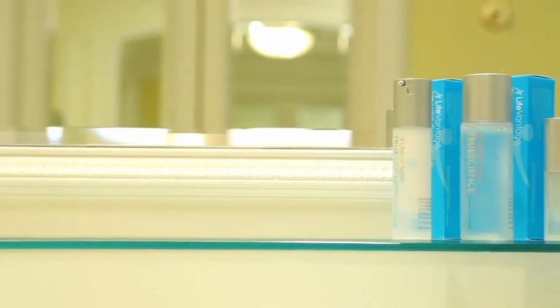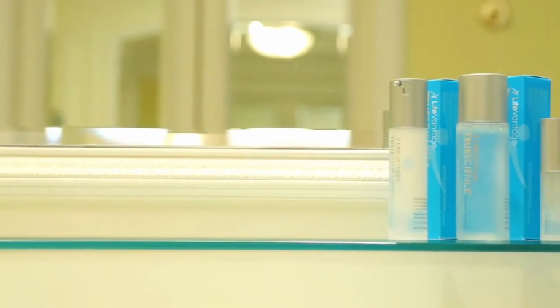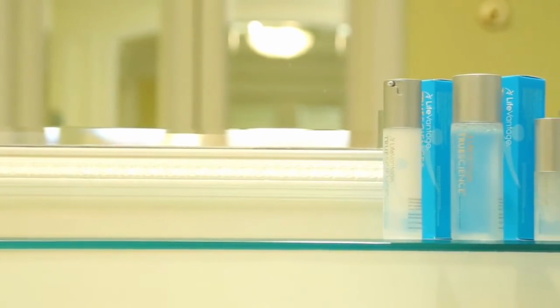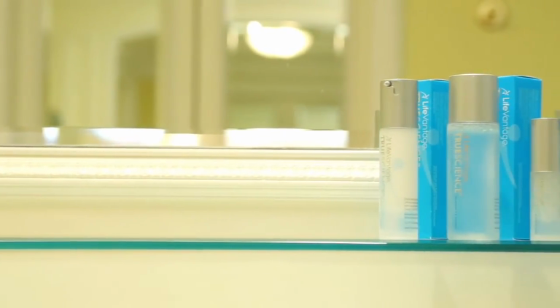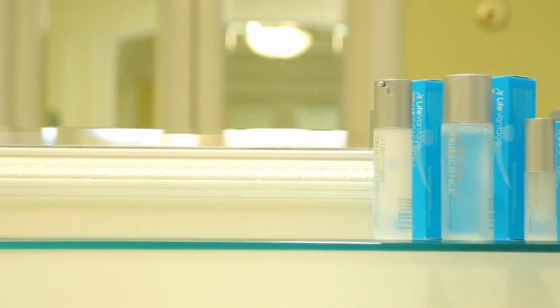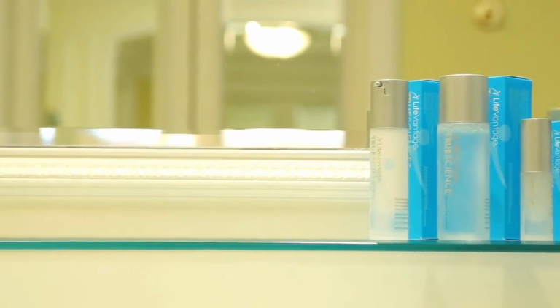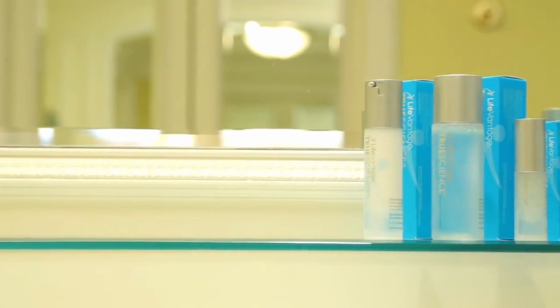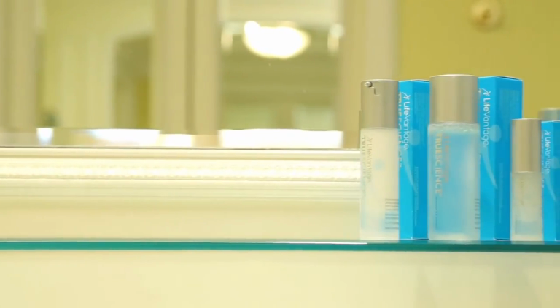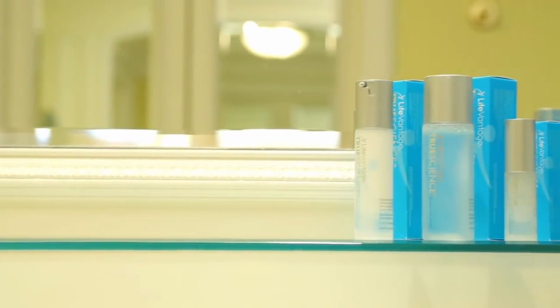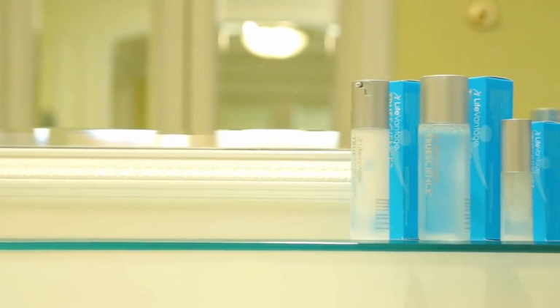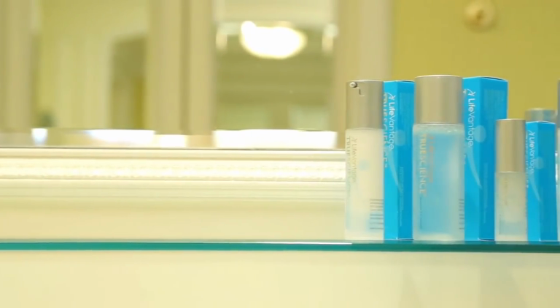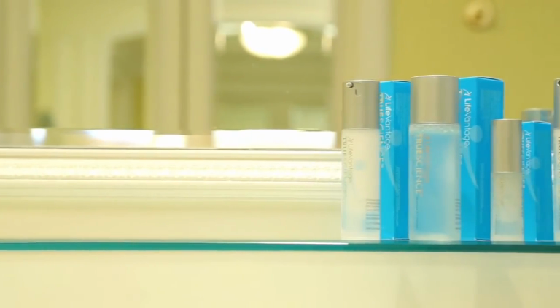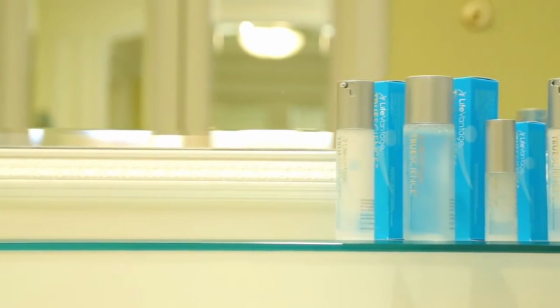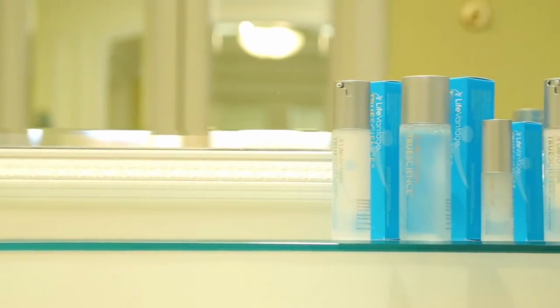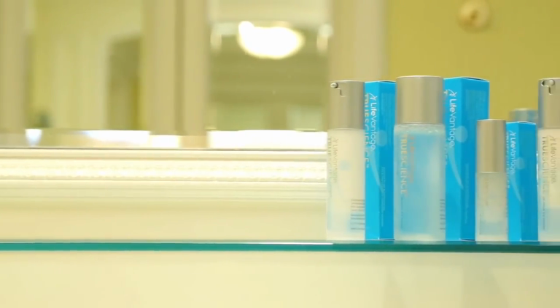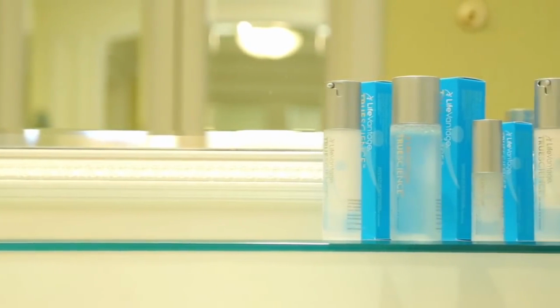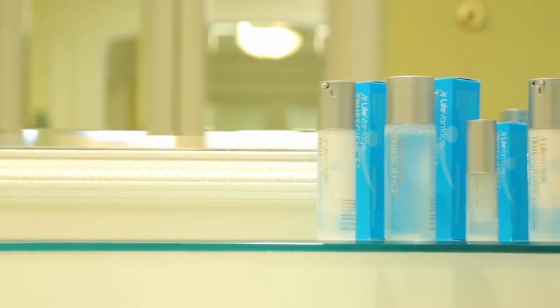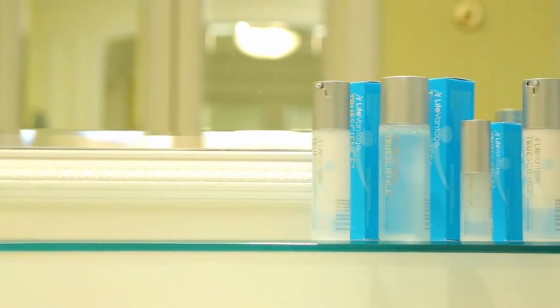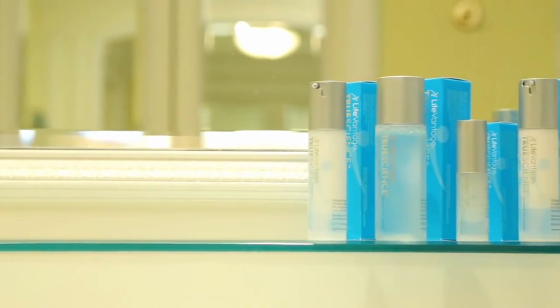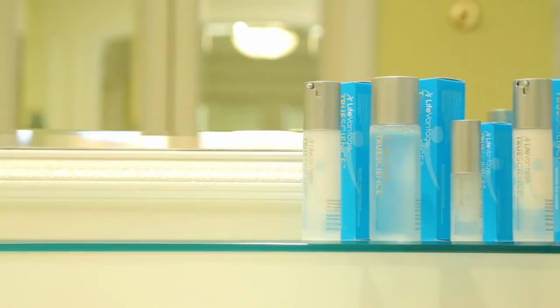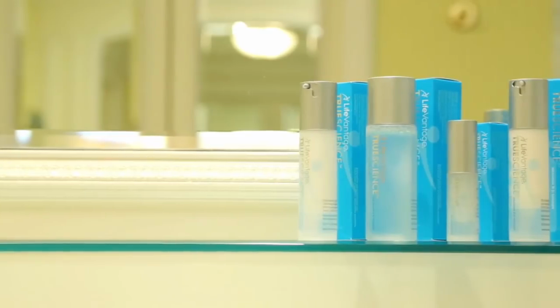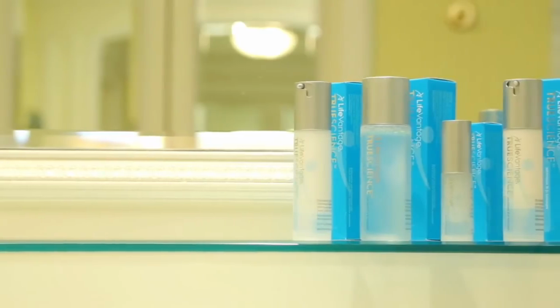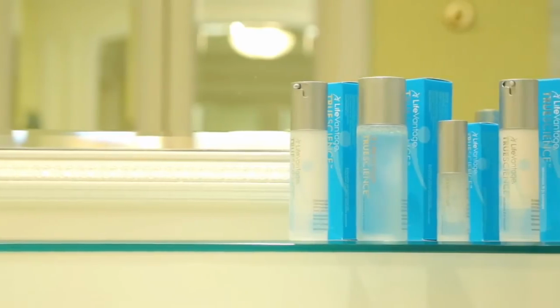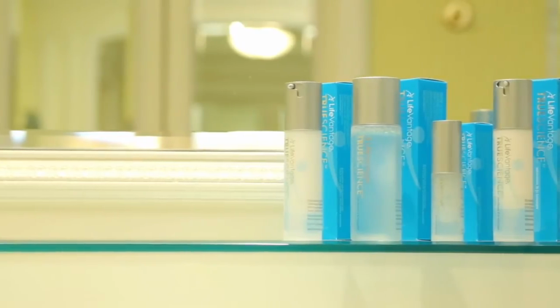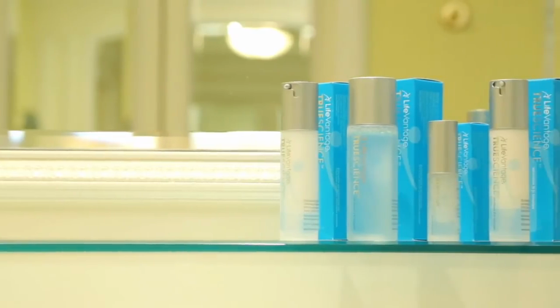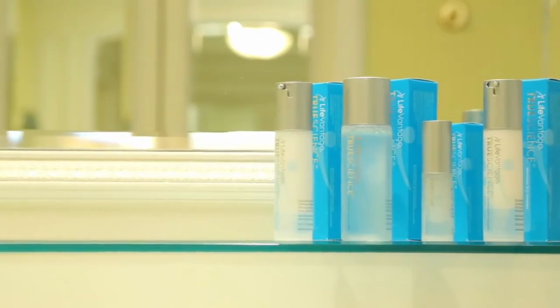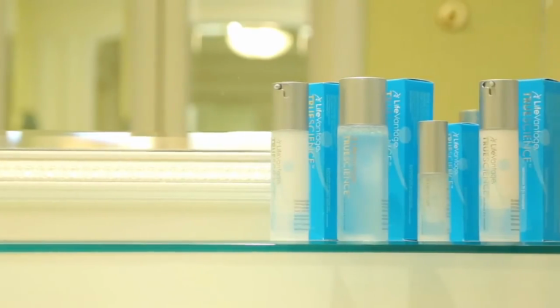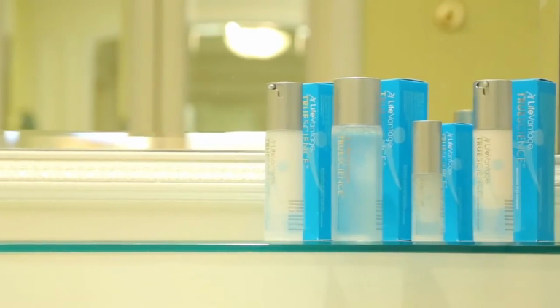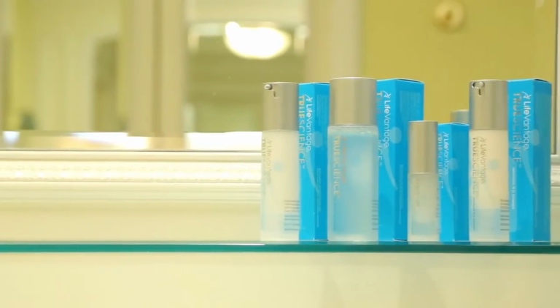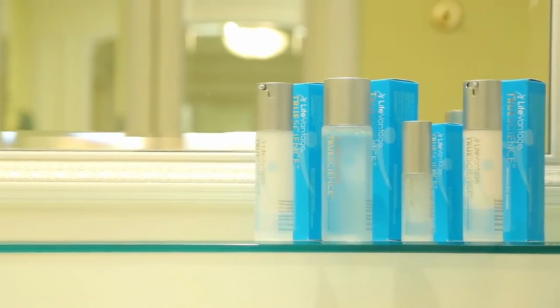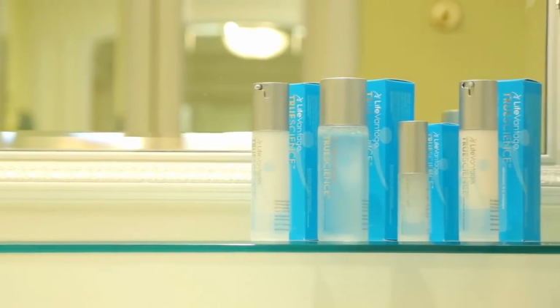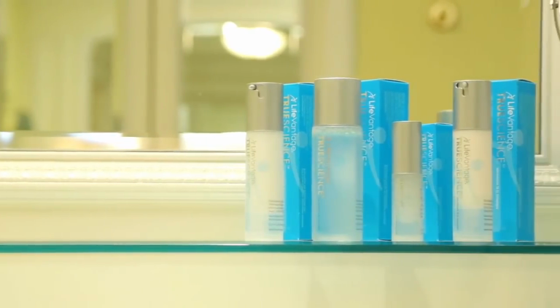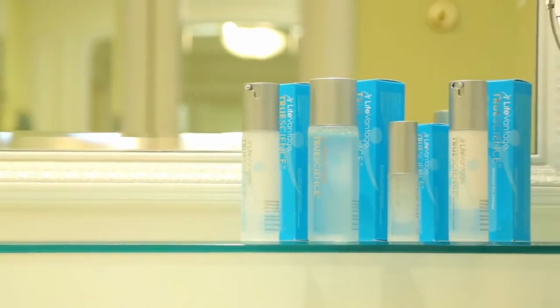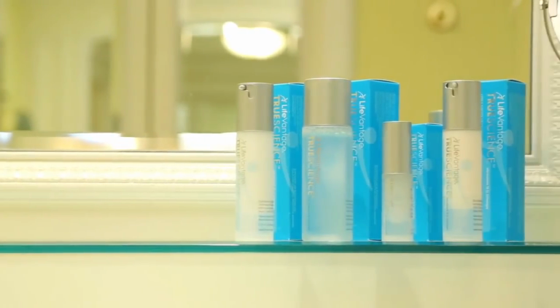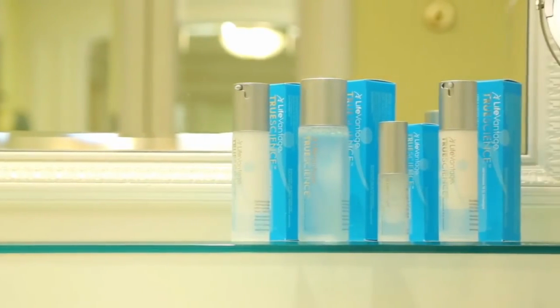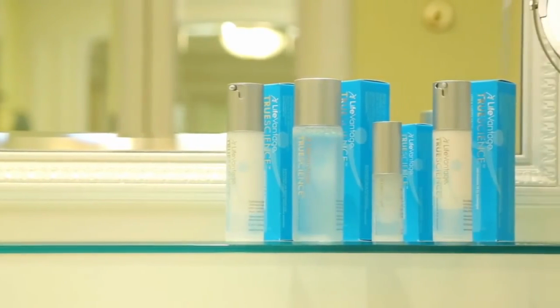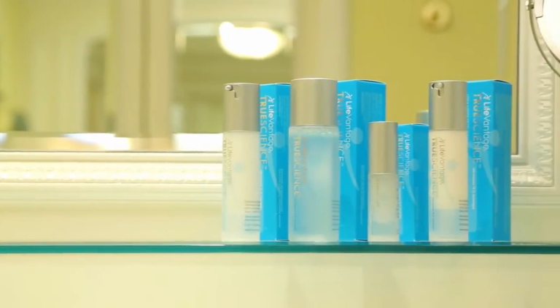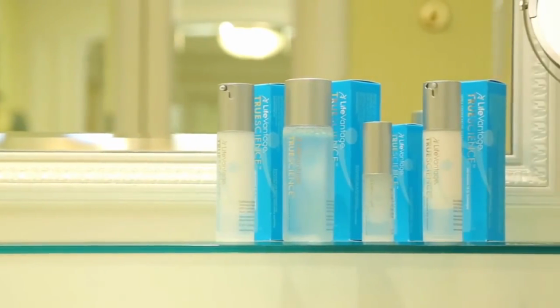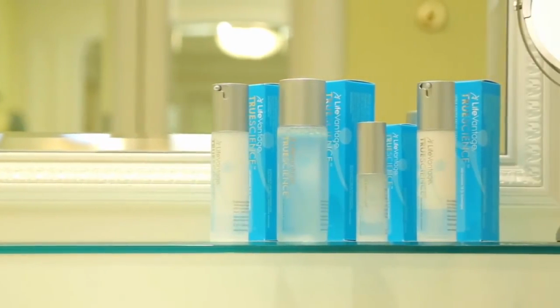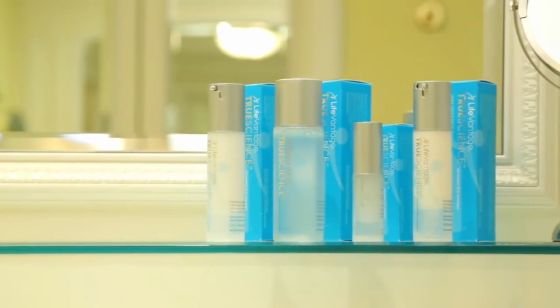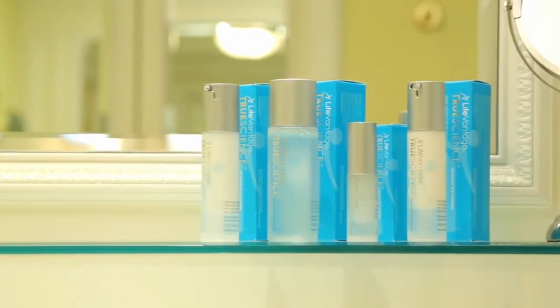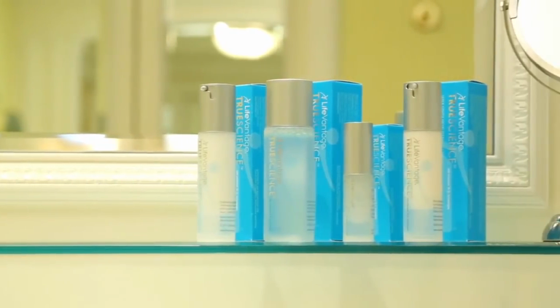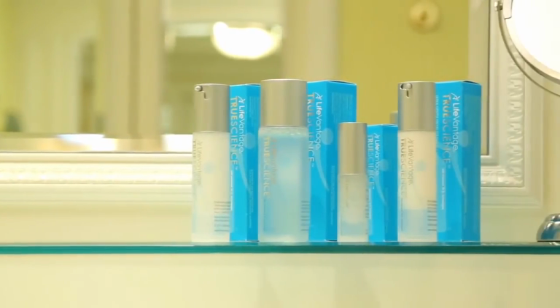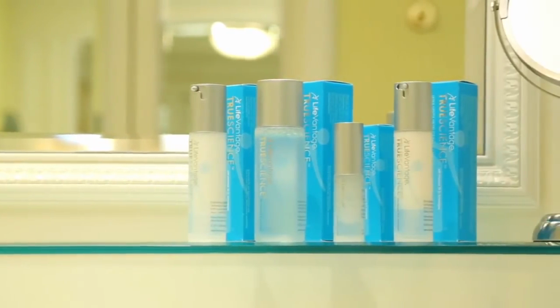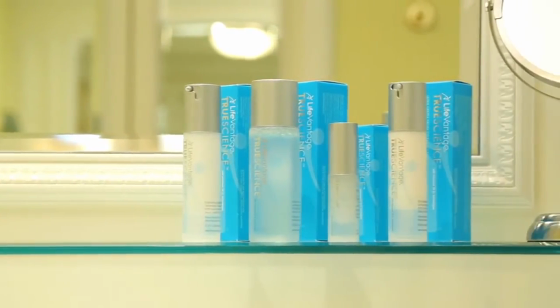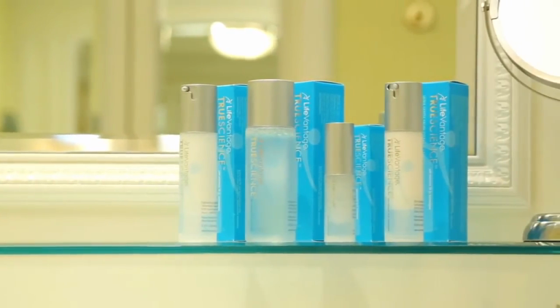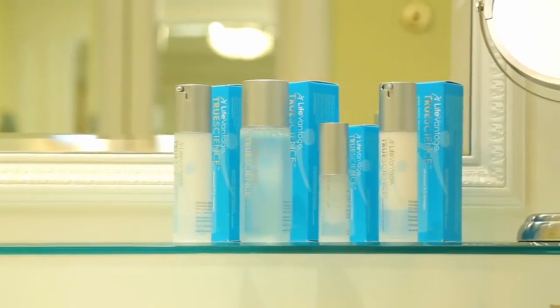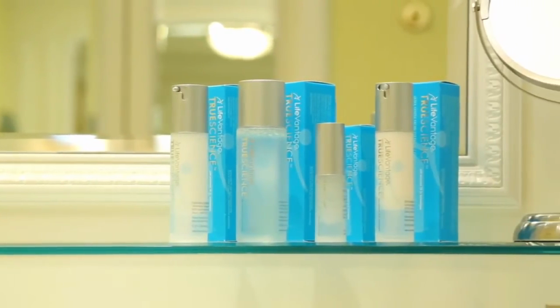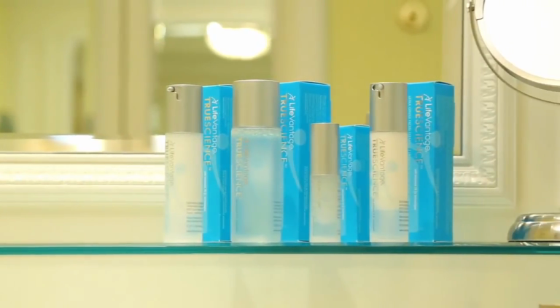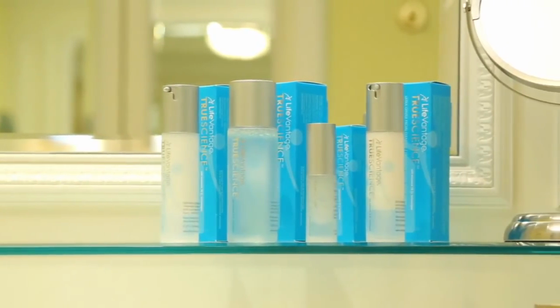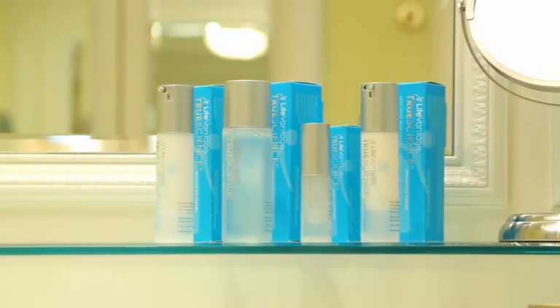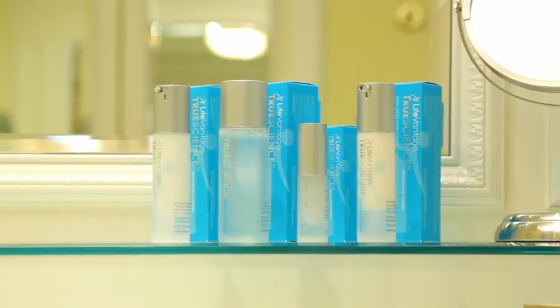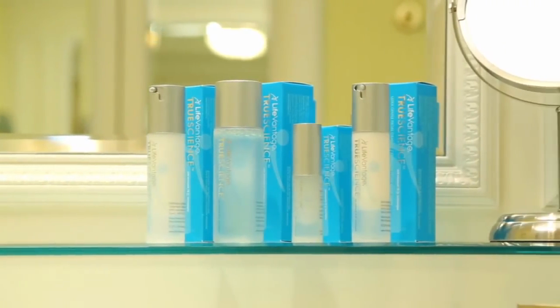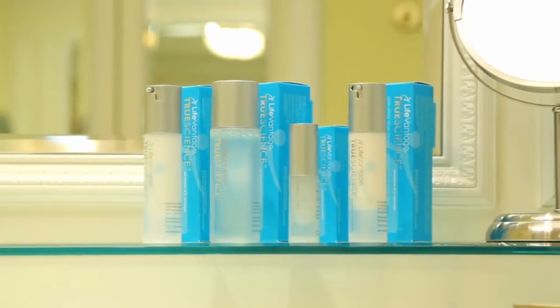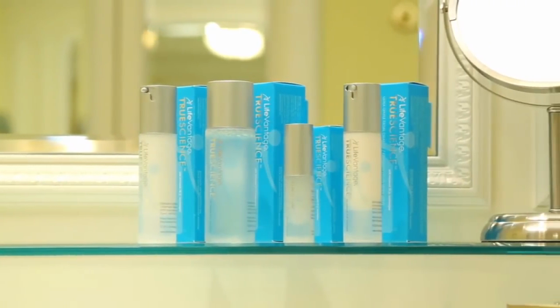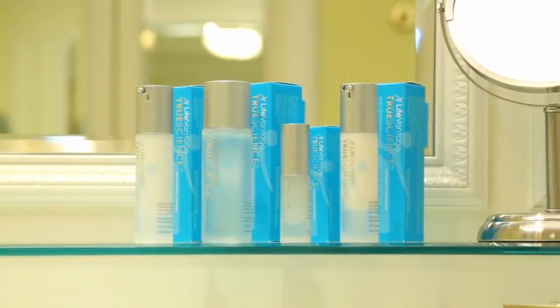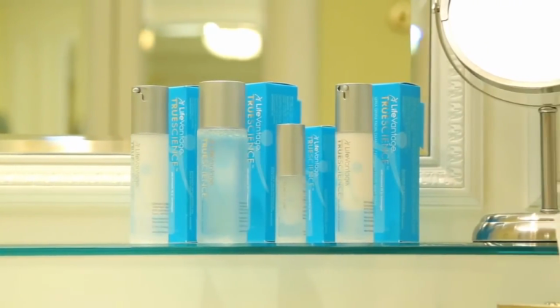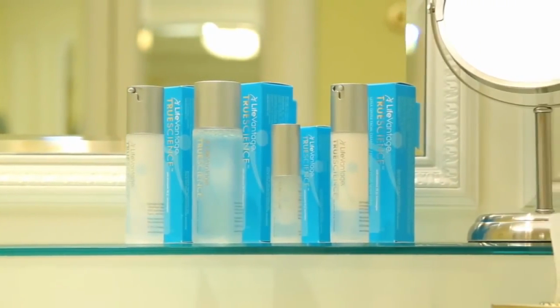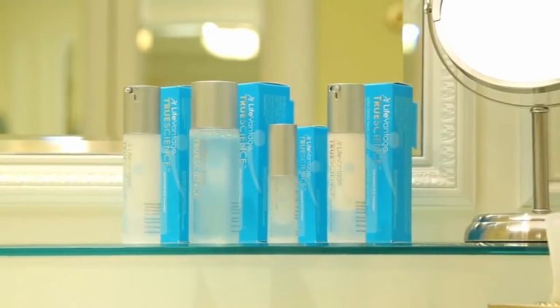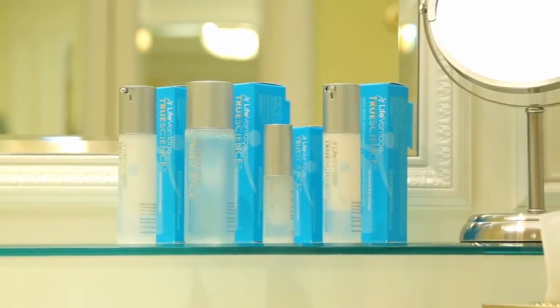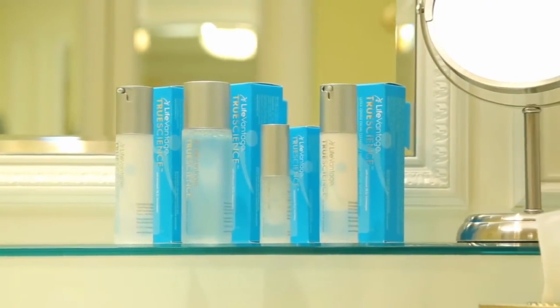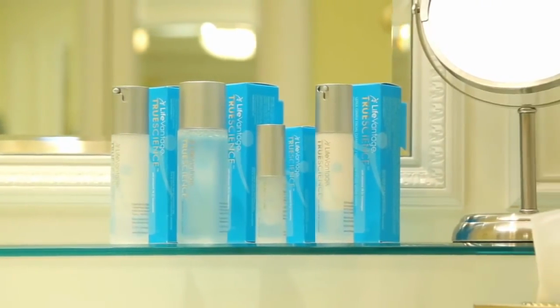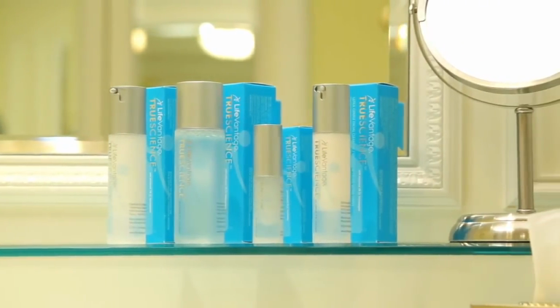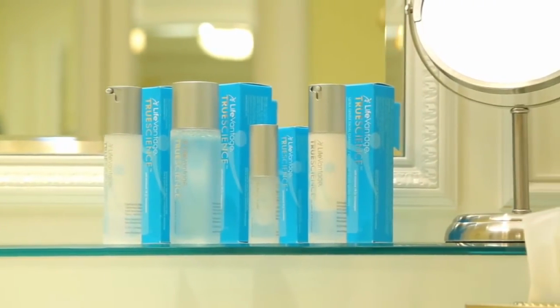Massage each product into your skin. If no reaction occurs after a few minutes, apply the TrueScience skin care regimen, as we'll now demonstrate.